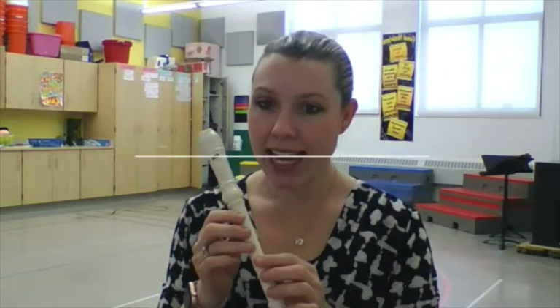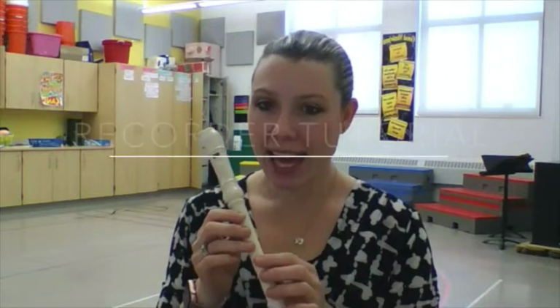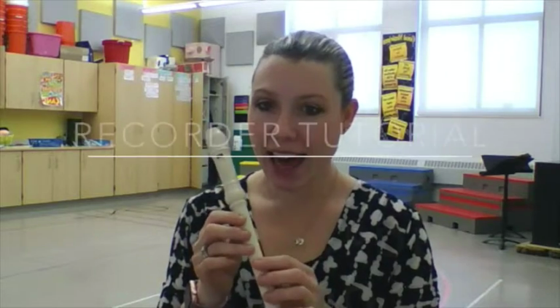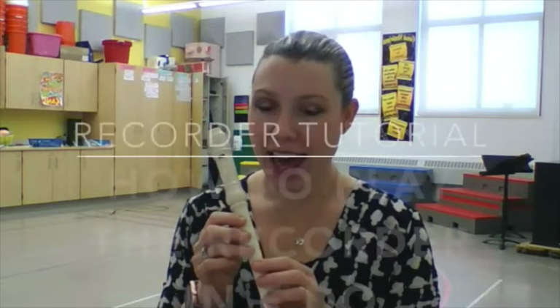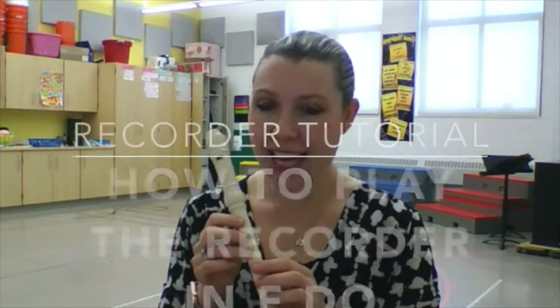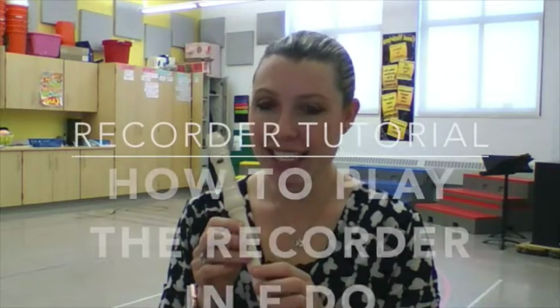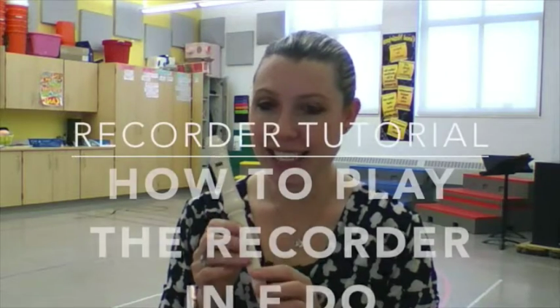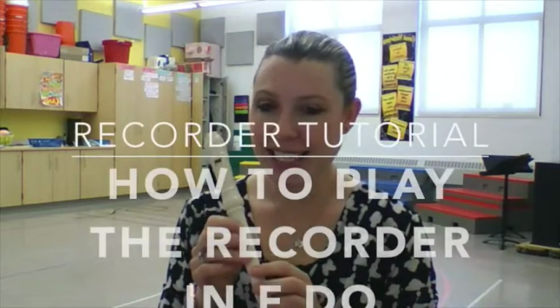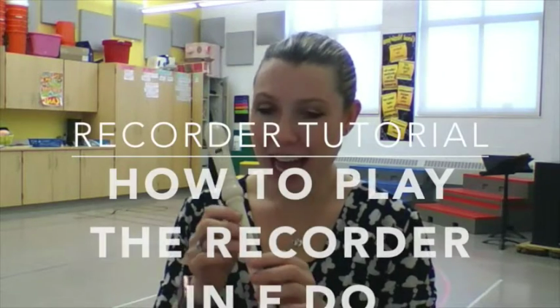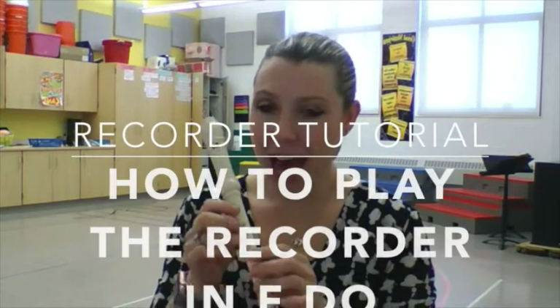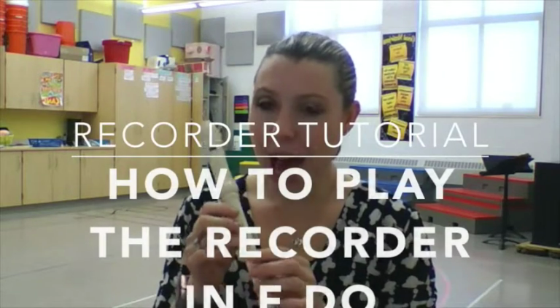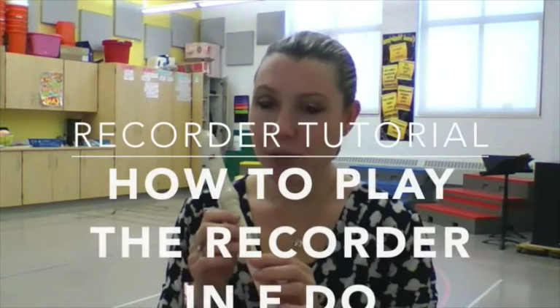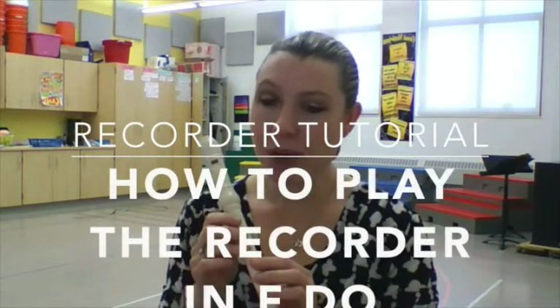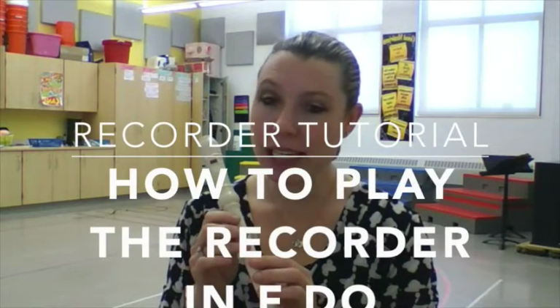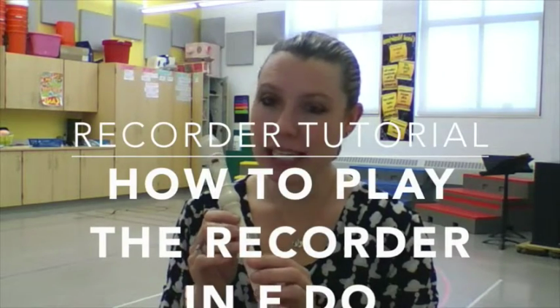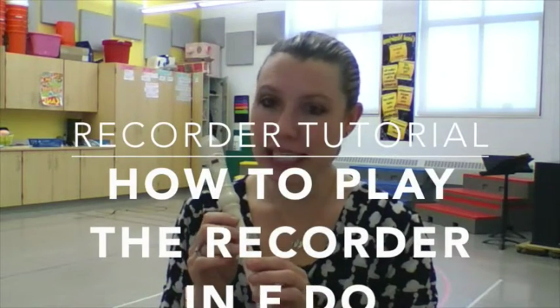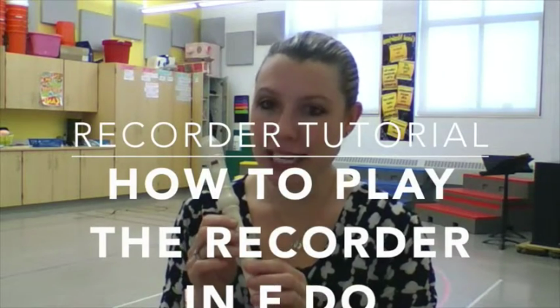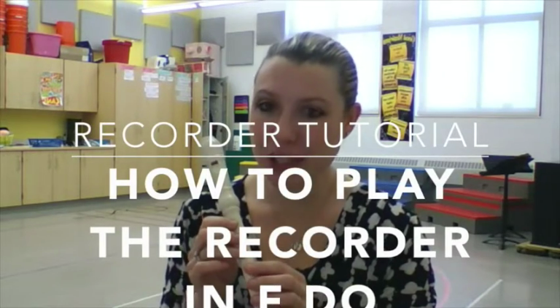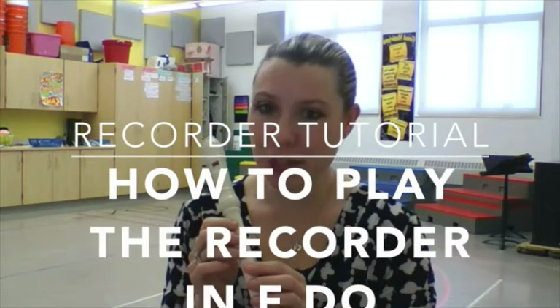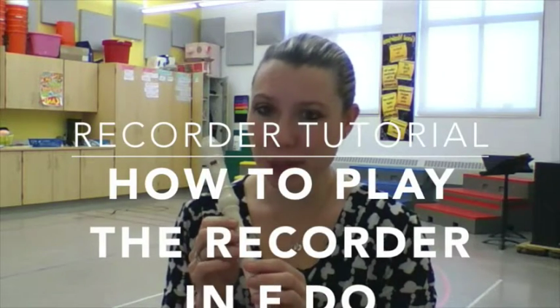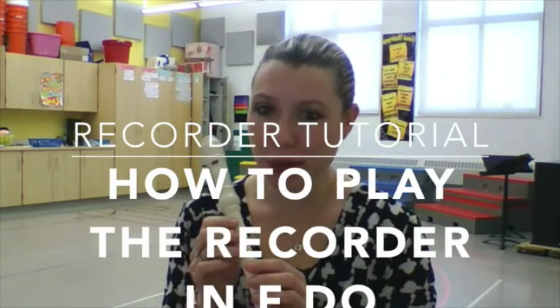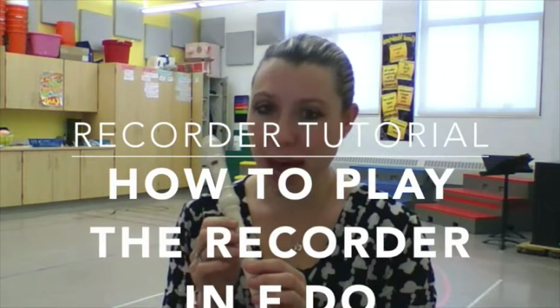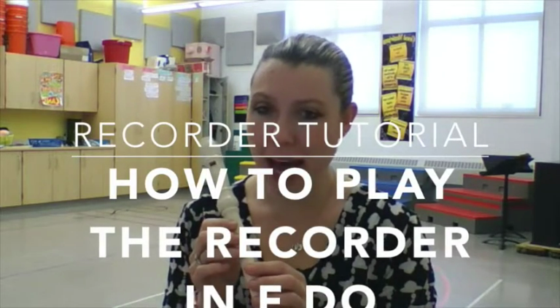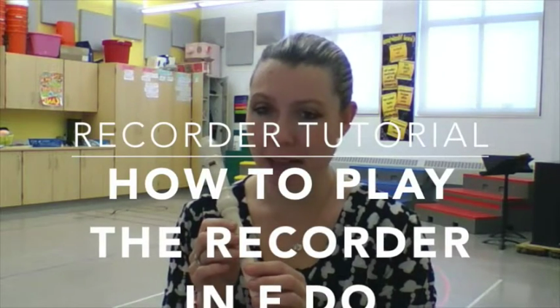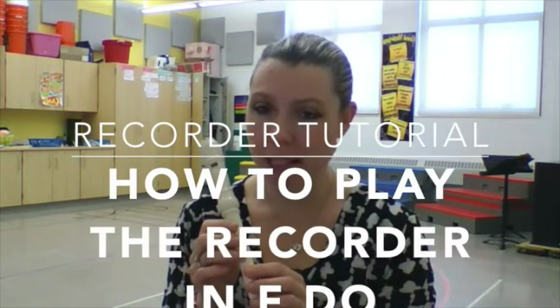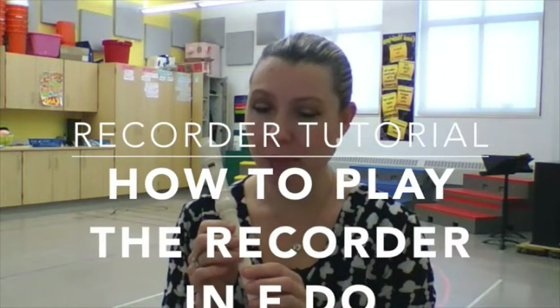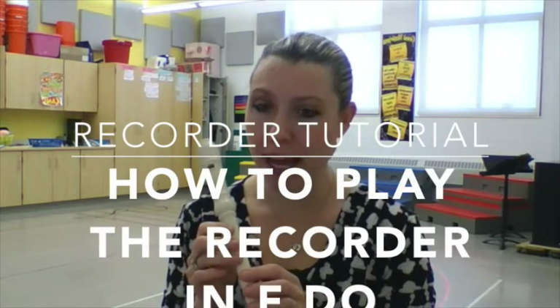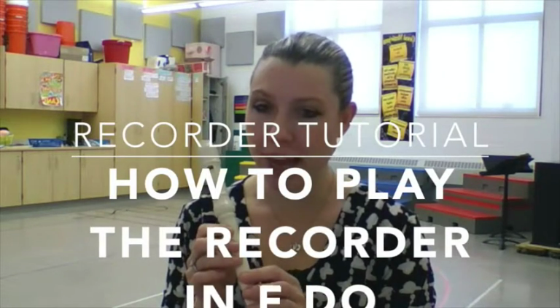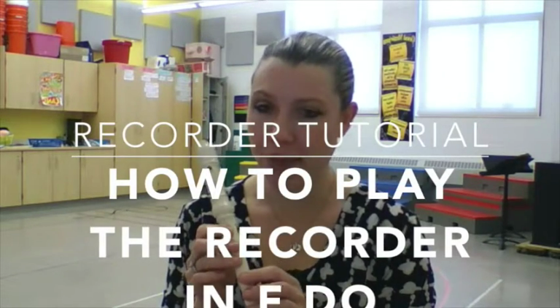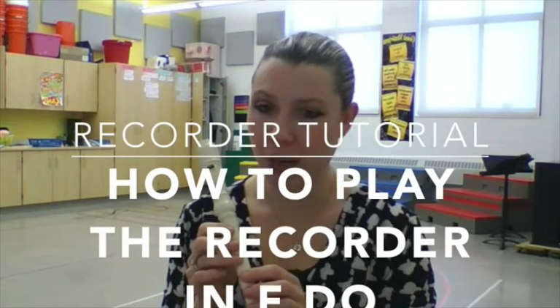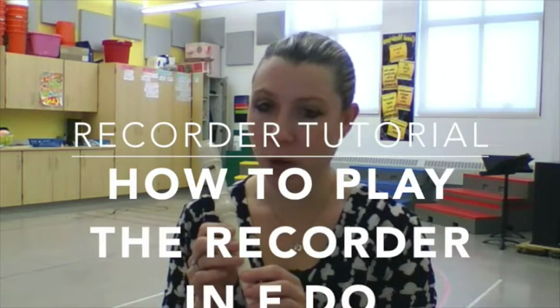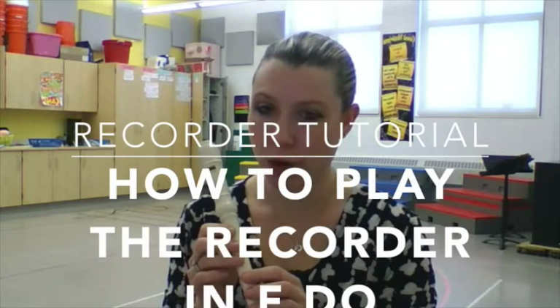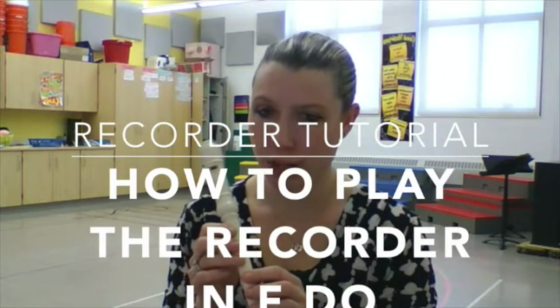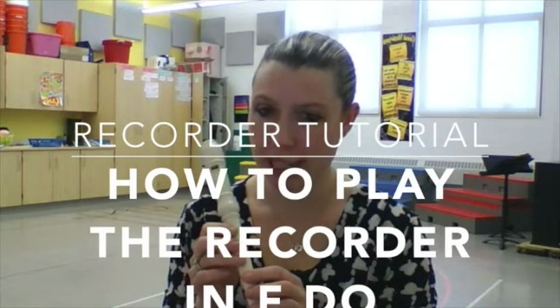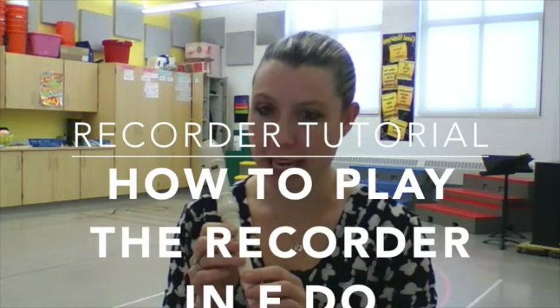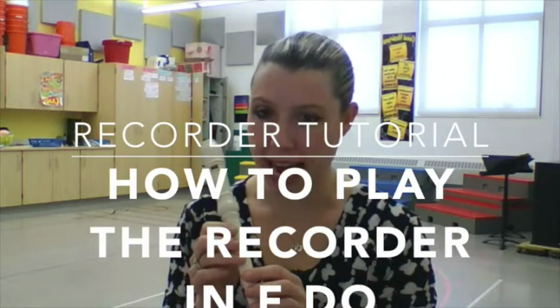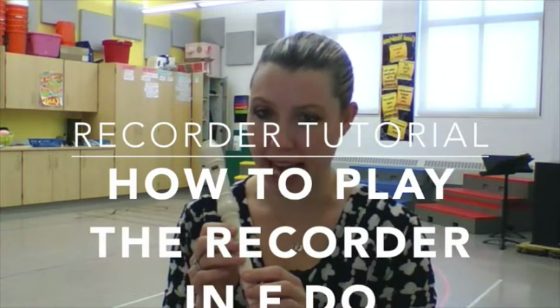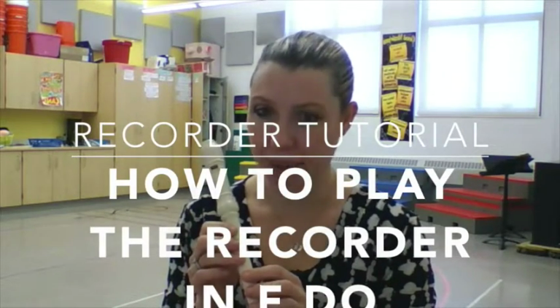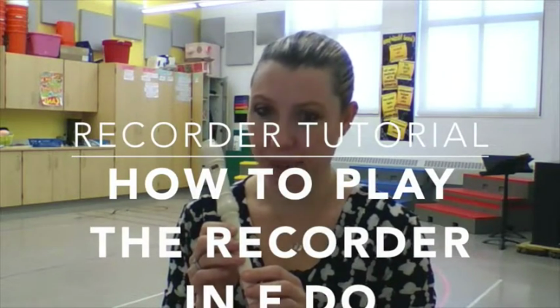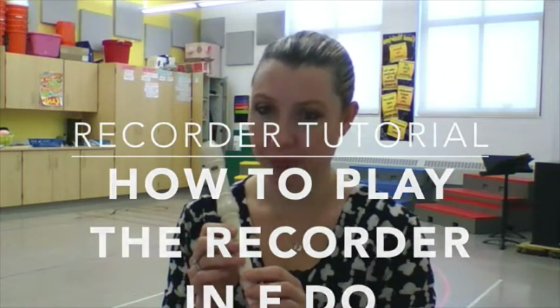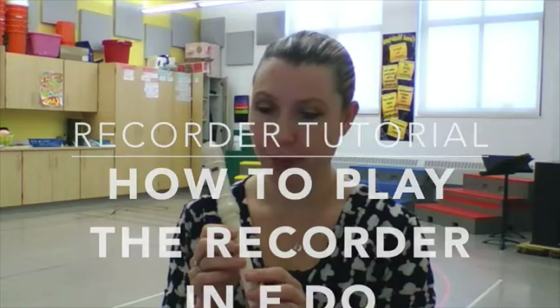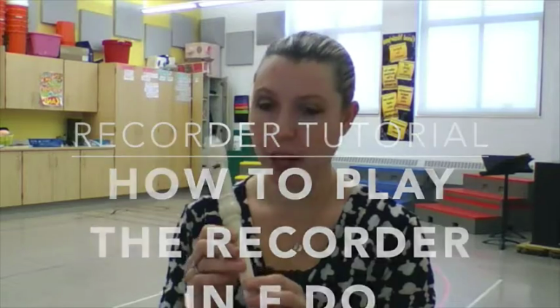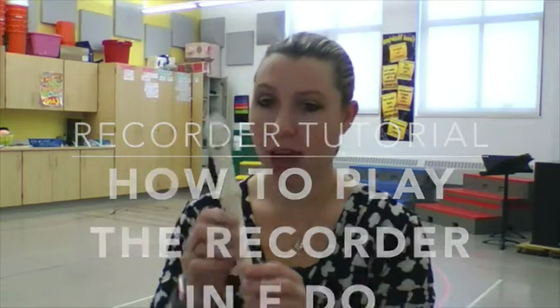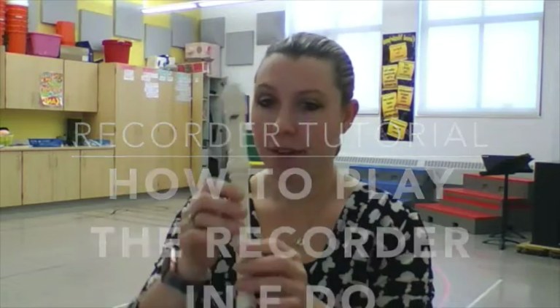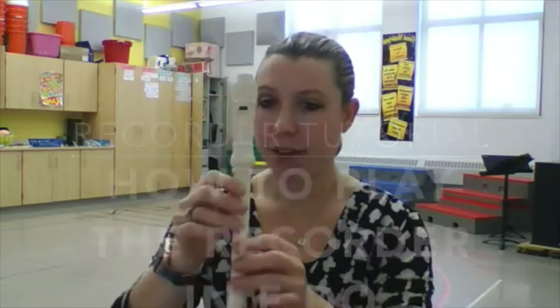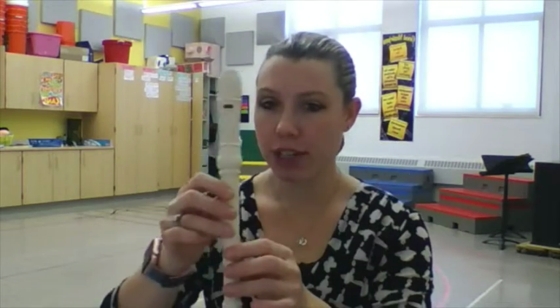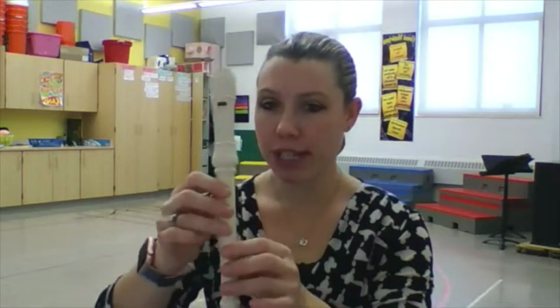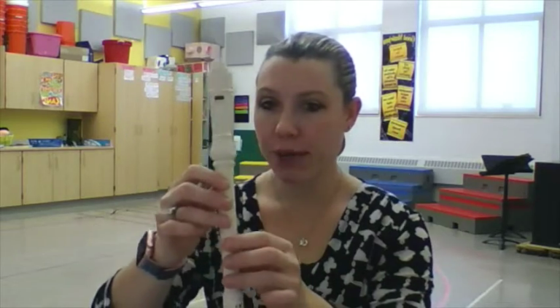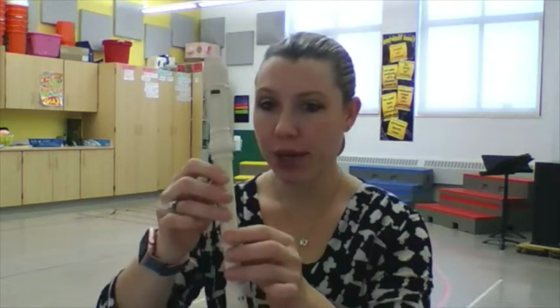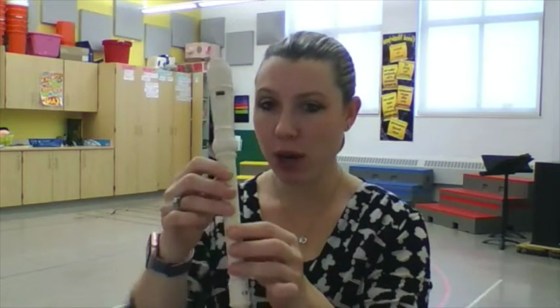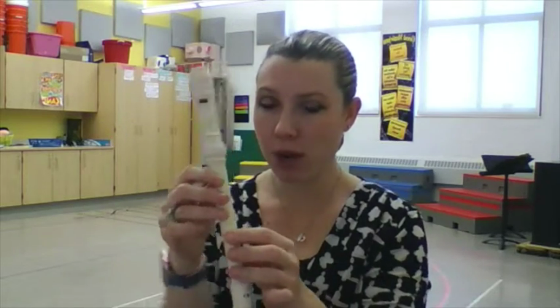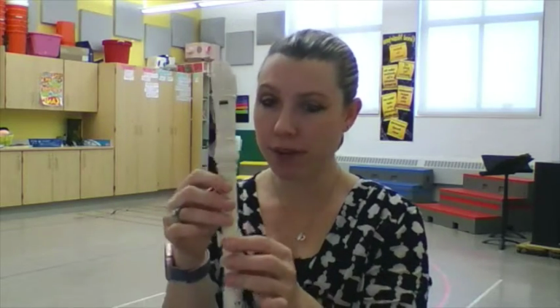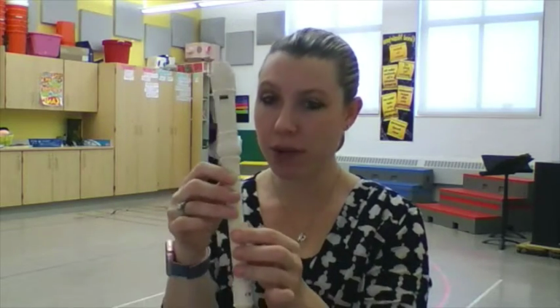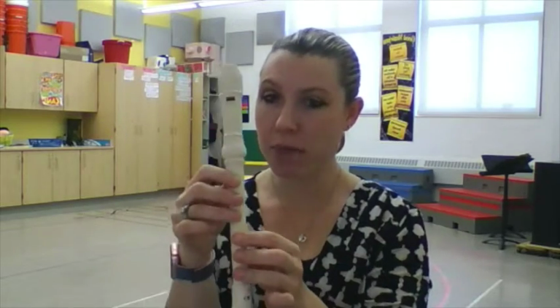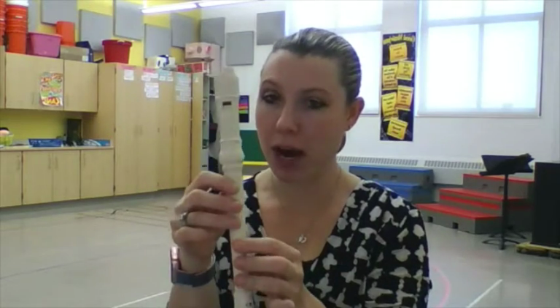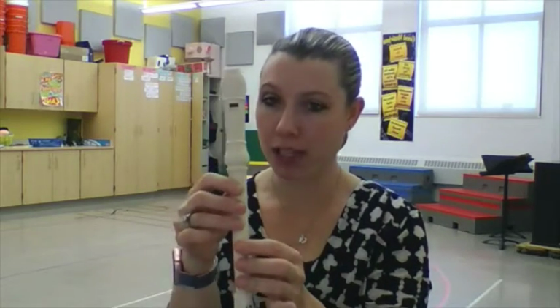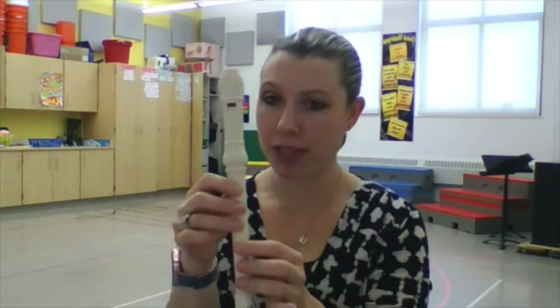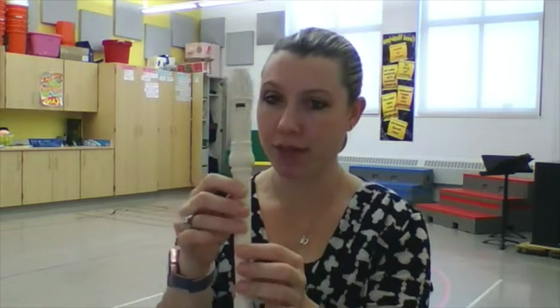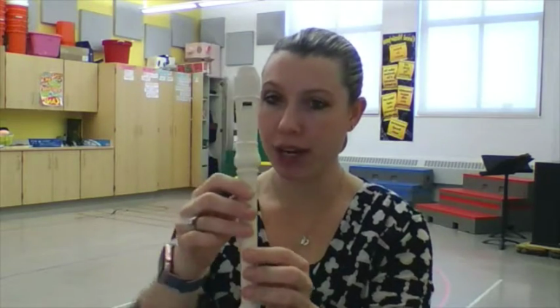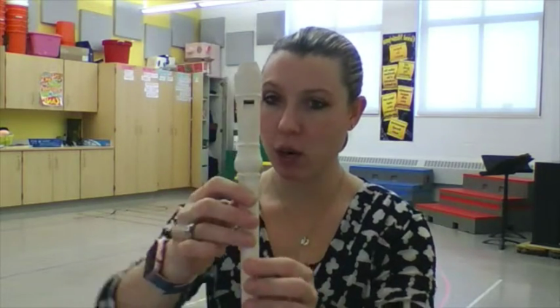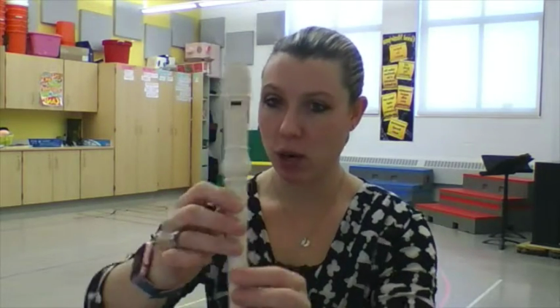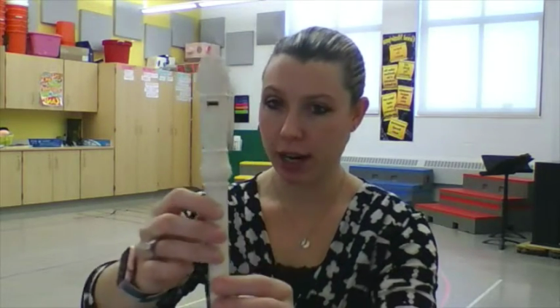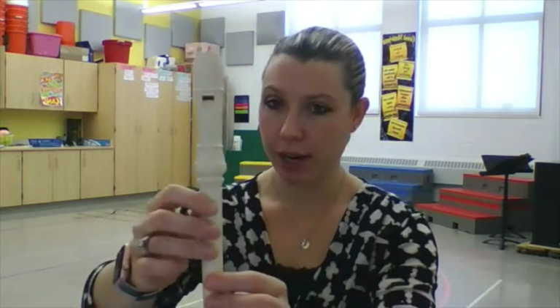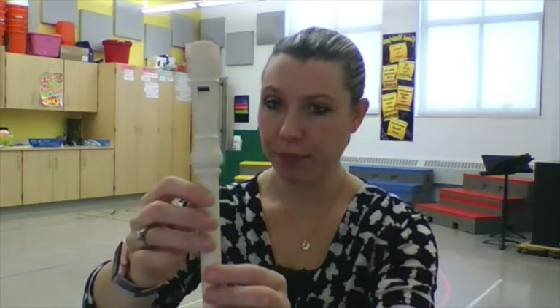Hey guys! I'm going to teach you how to play the recorder today. First I want to go over the parts of the recorder.